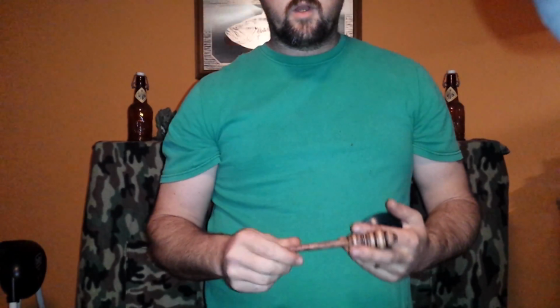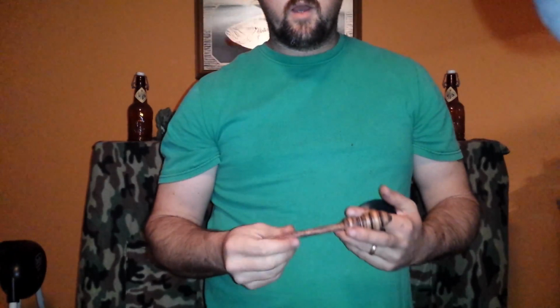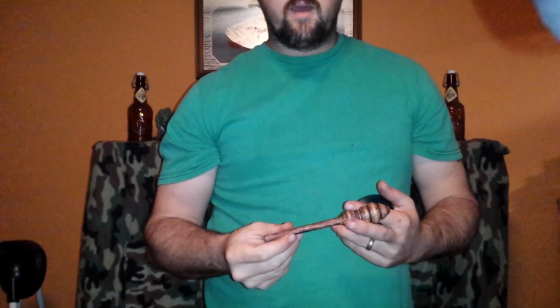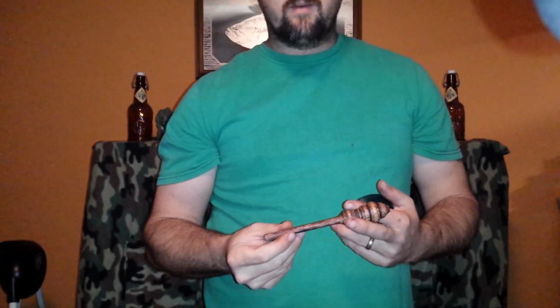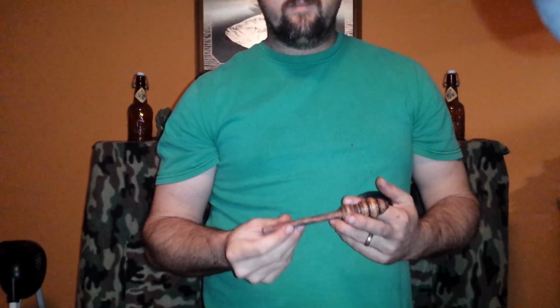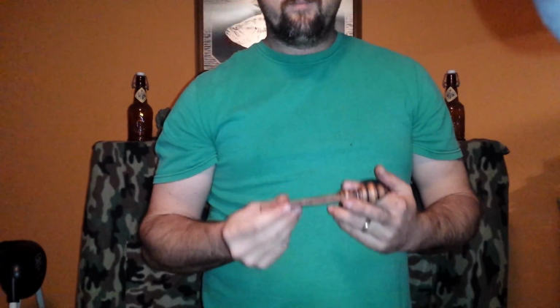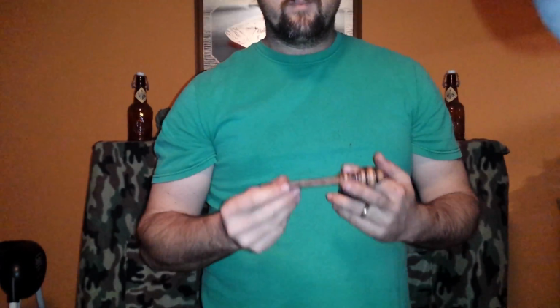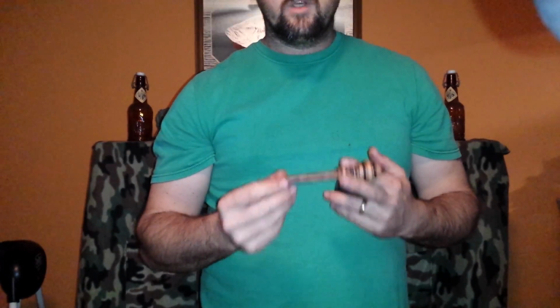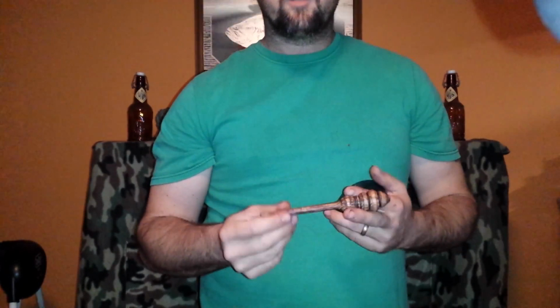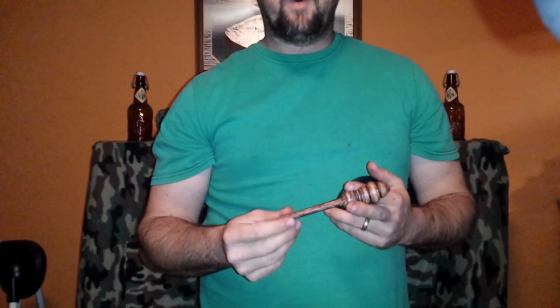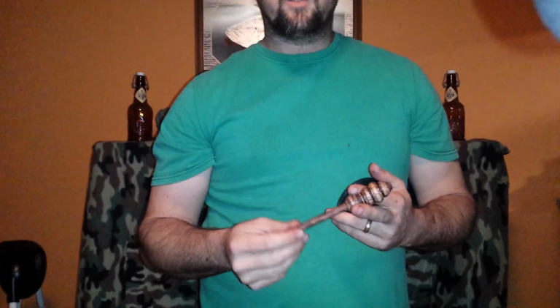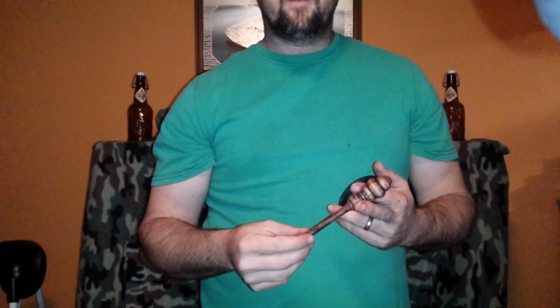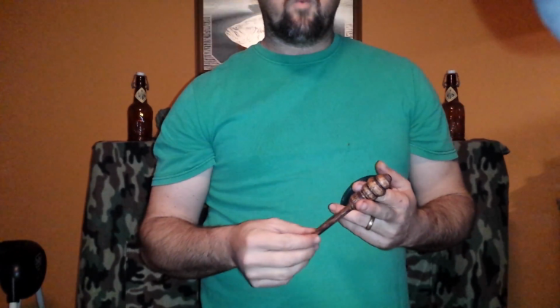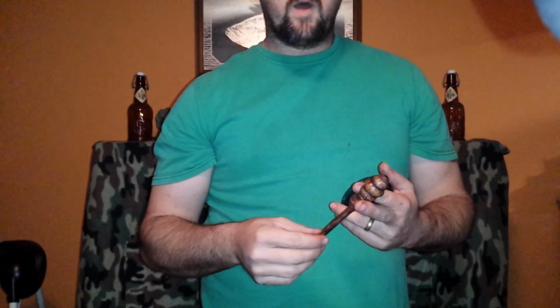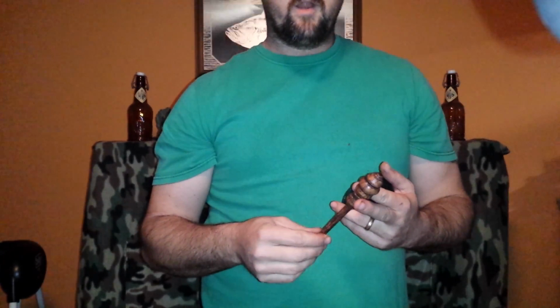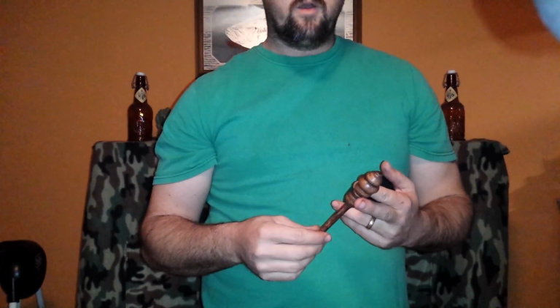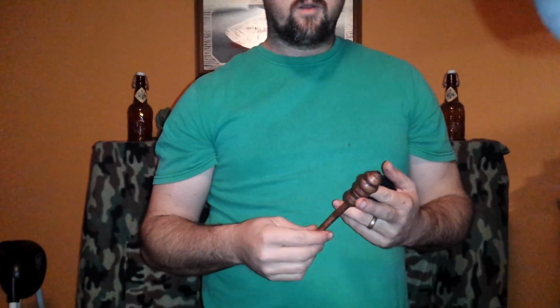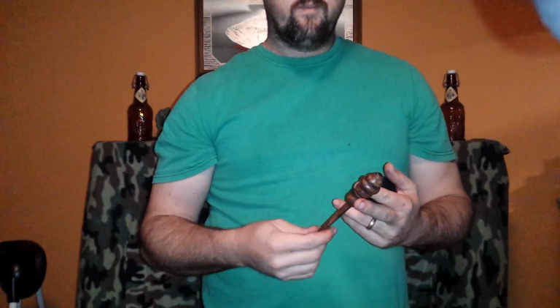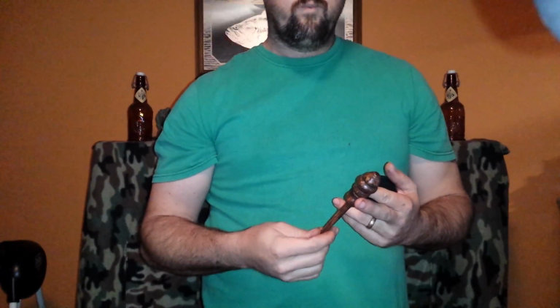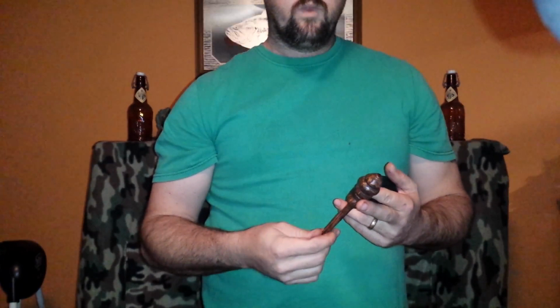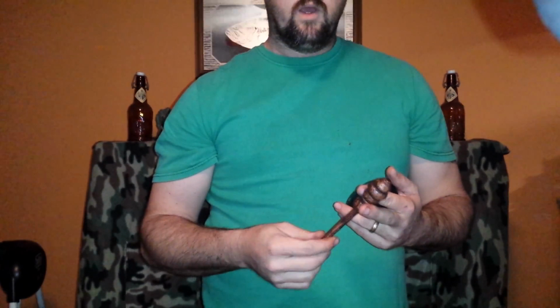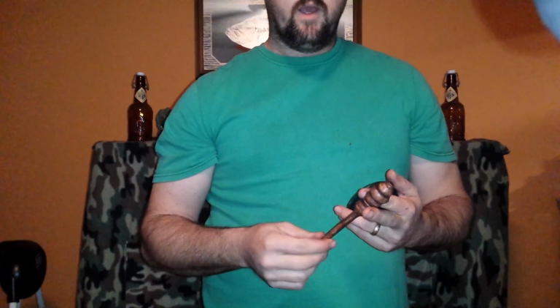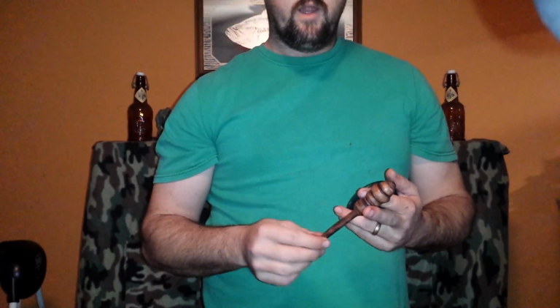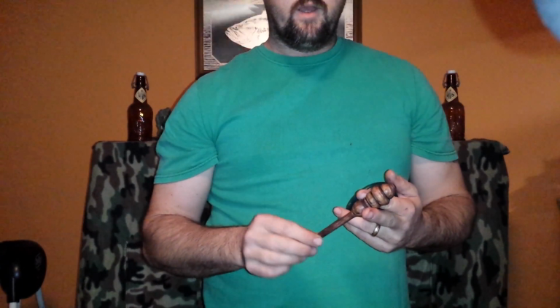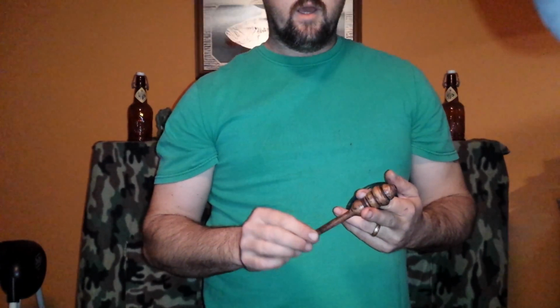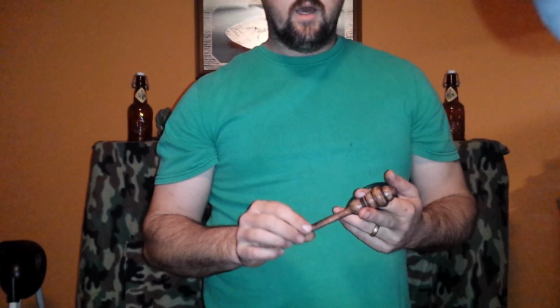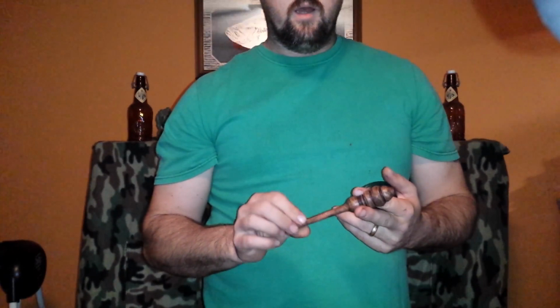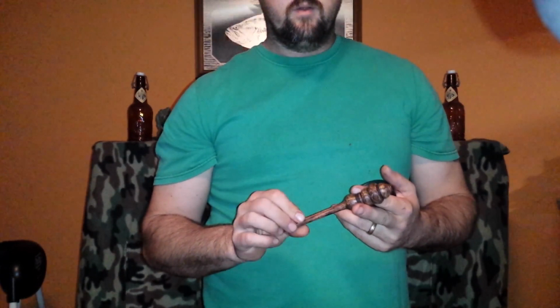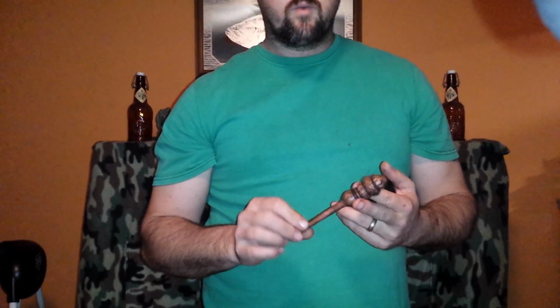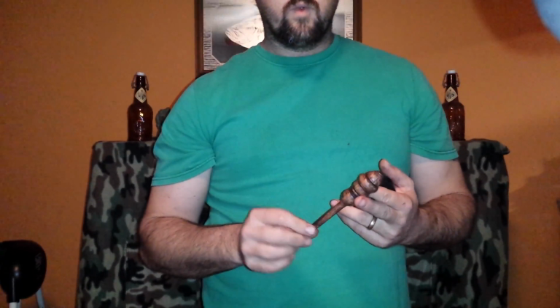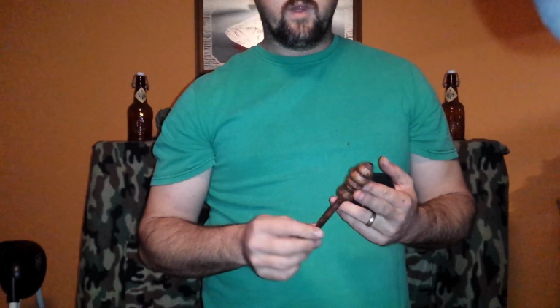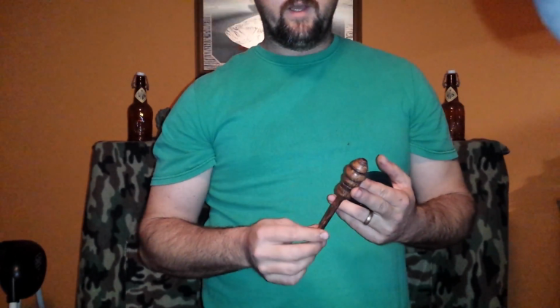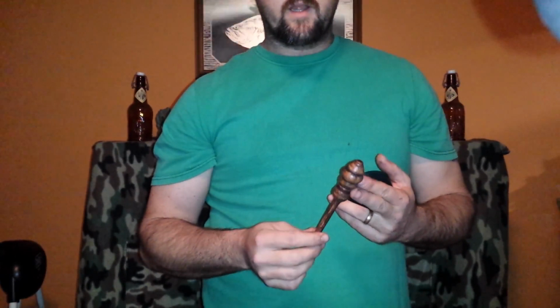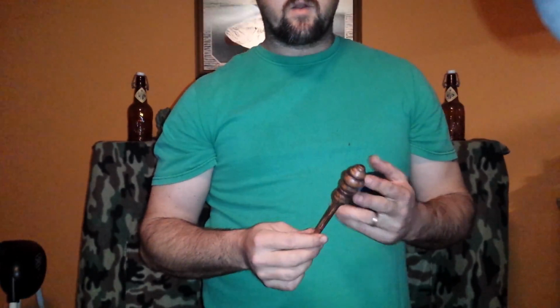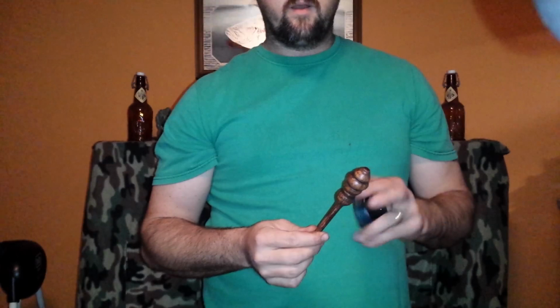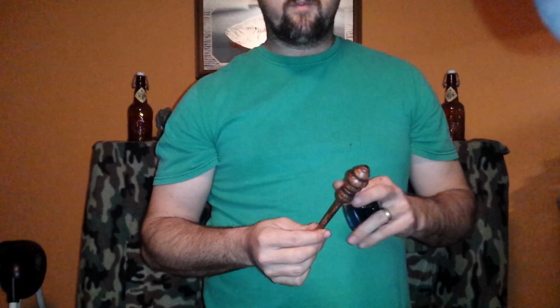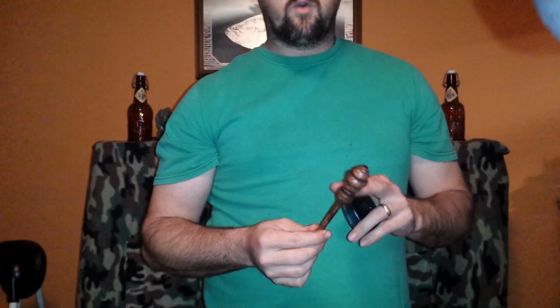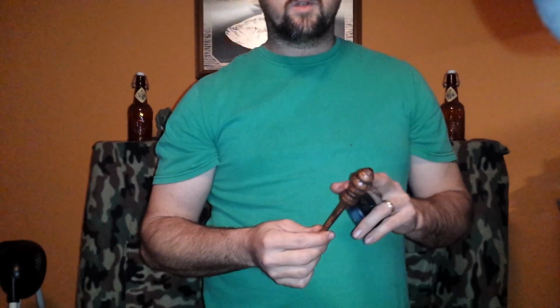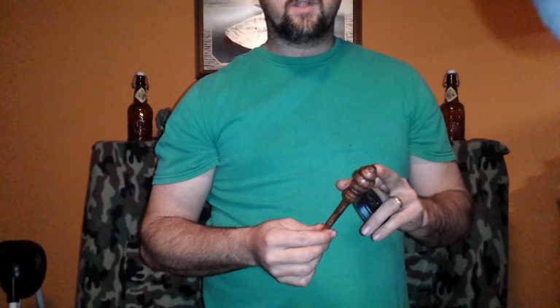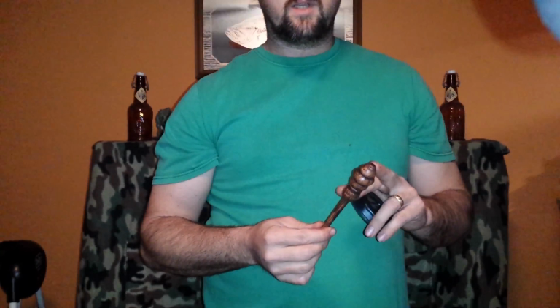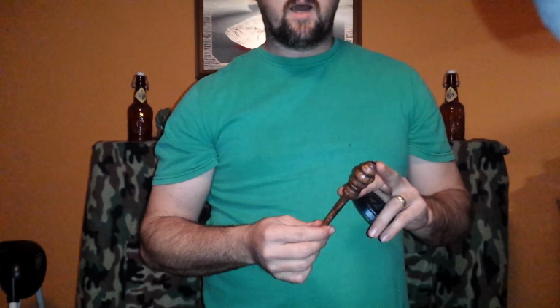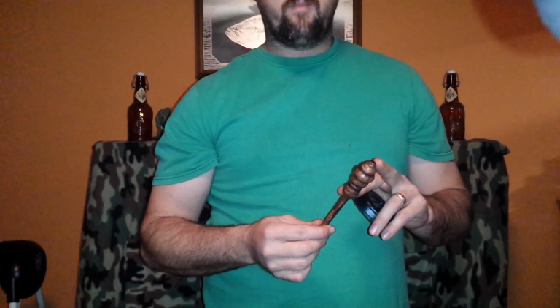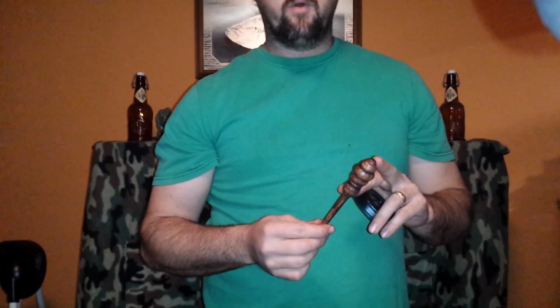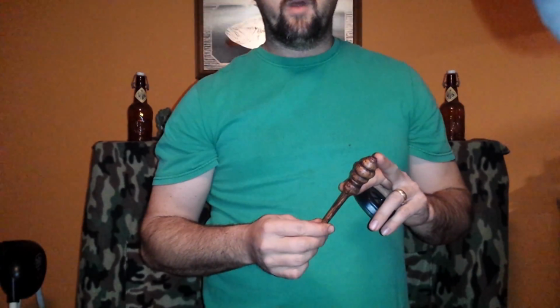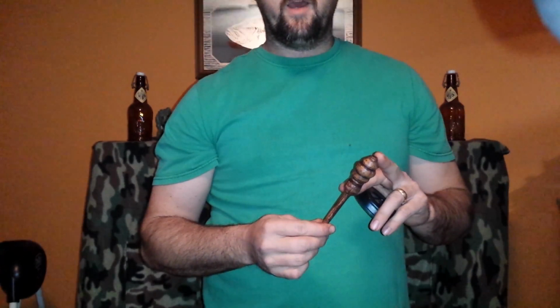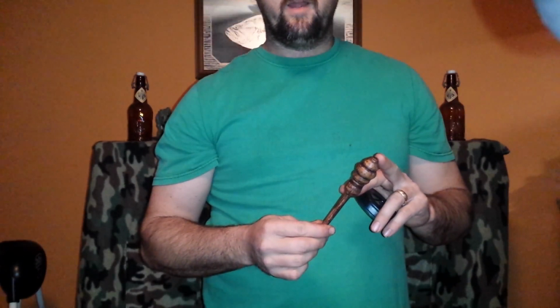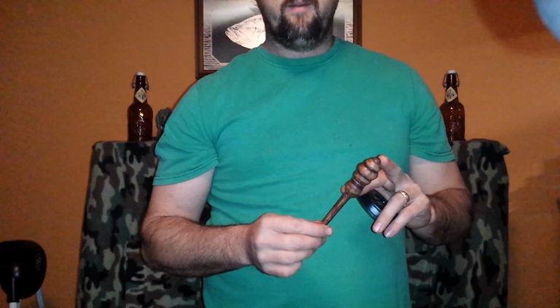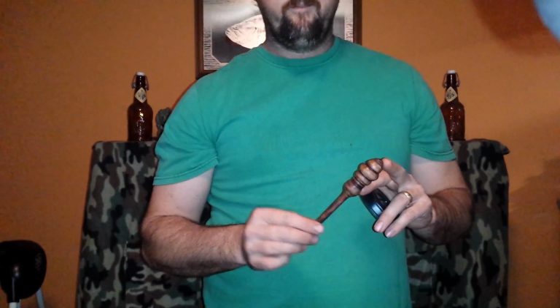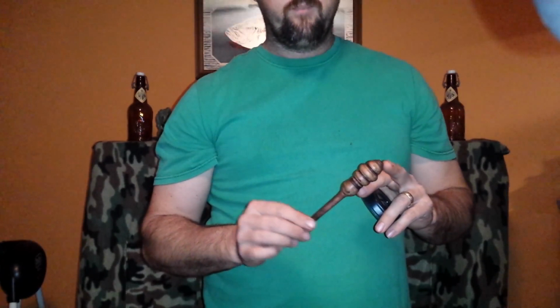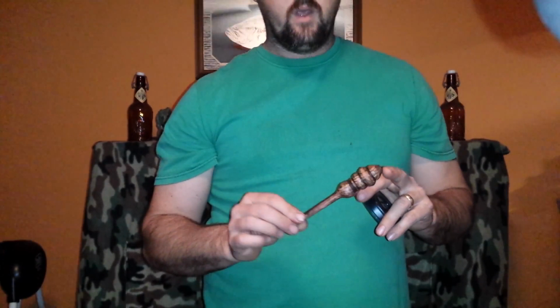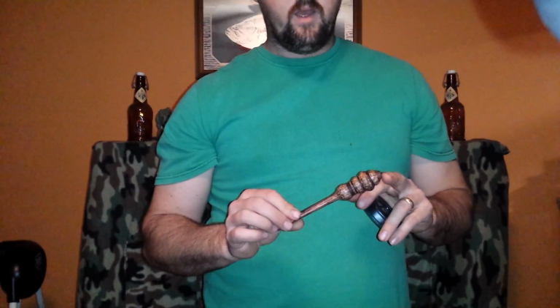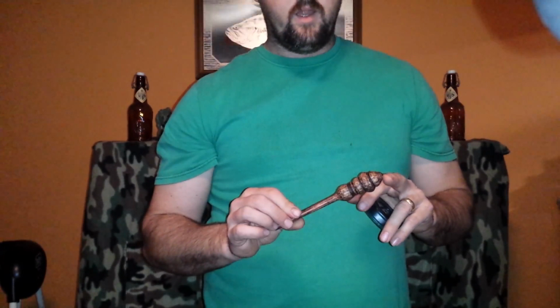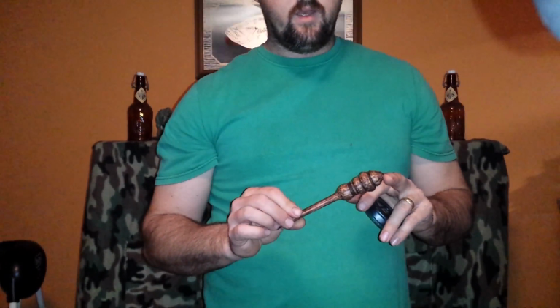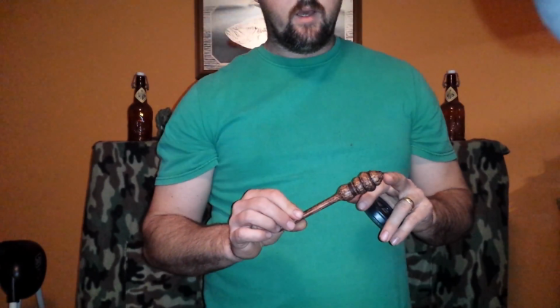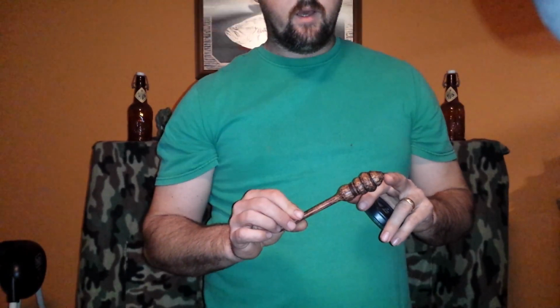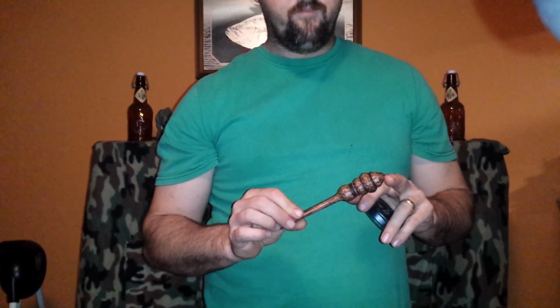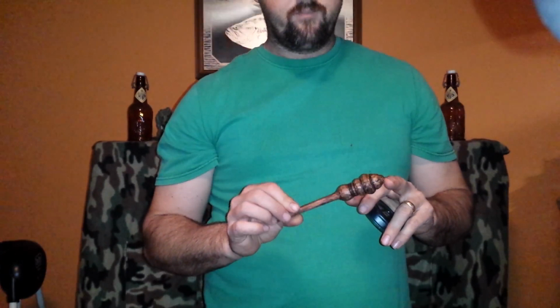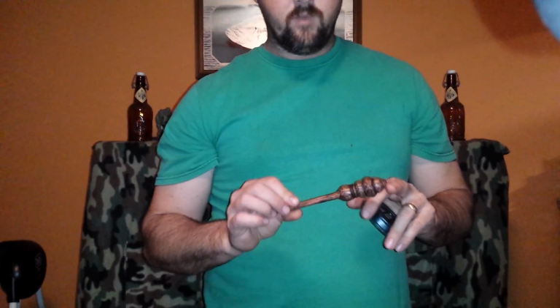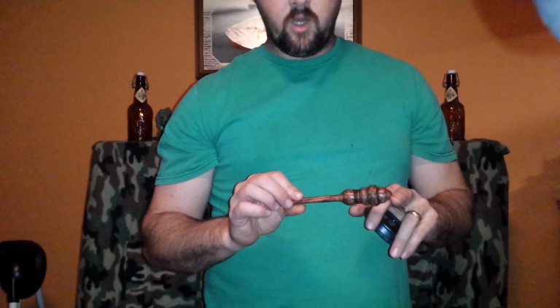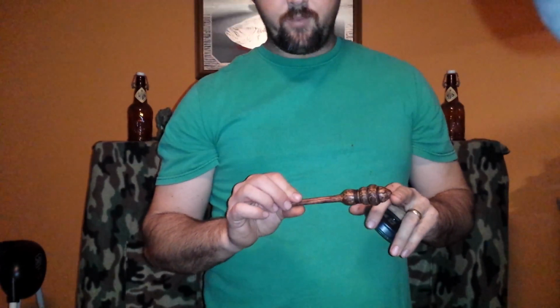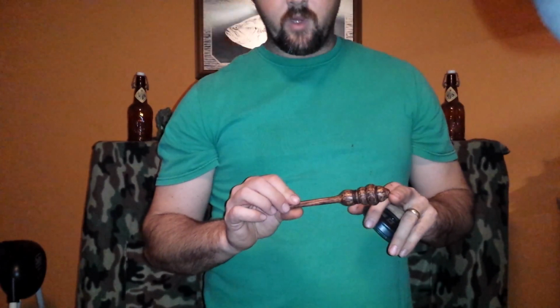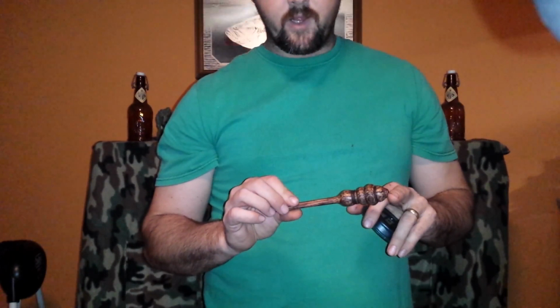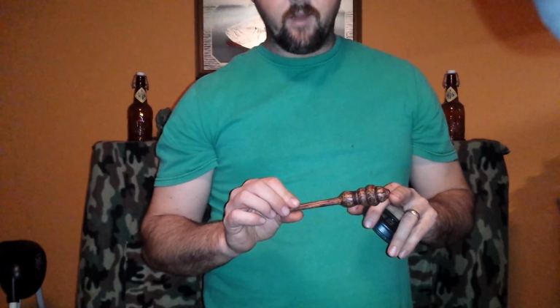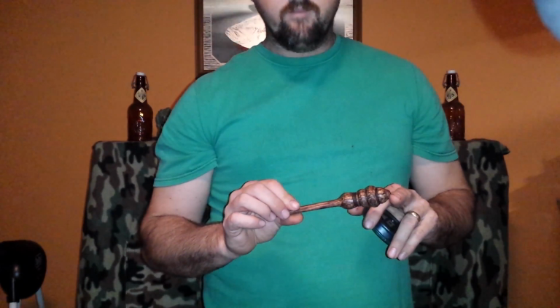There you have it — spalted white oak, really decorative towards the top on the head. Hope you like it.